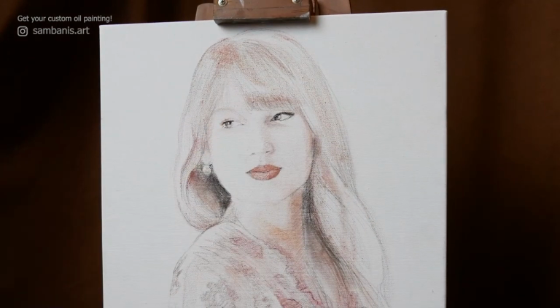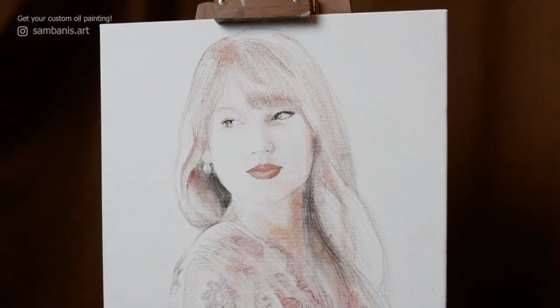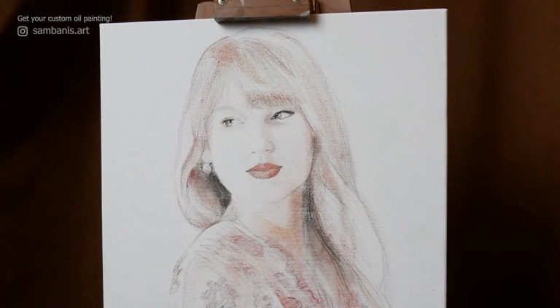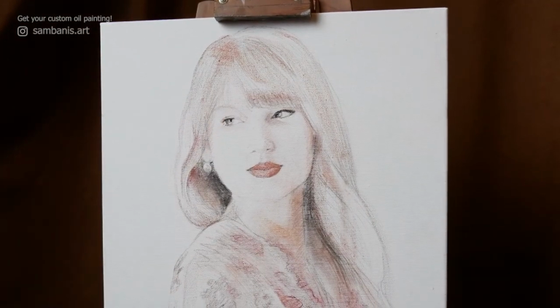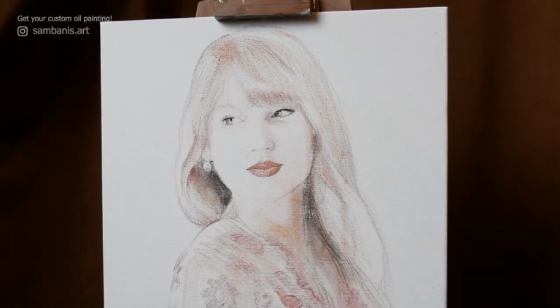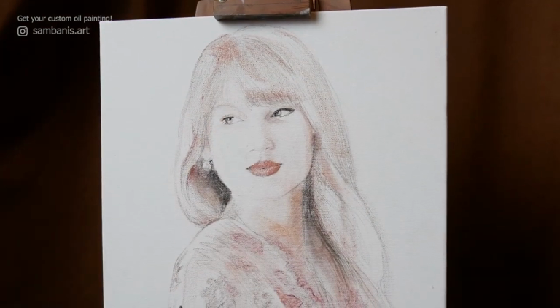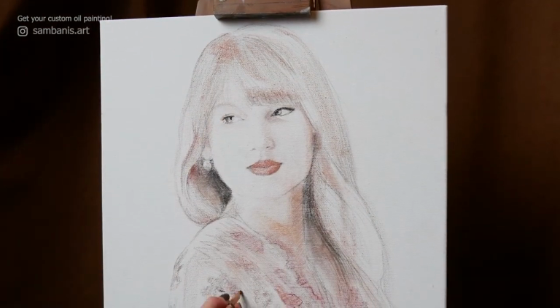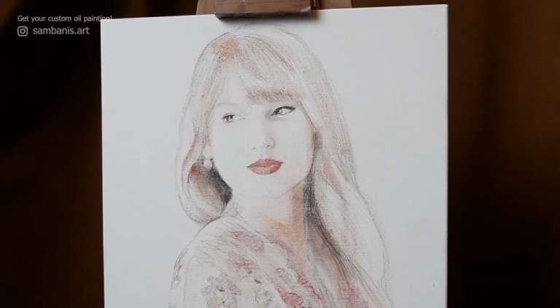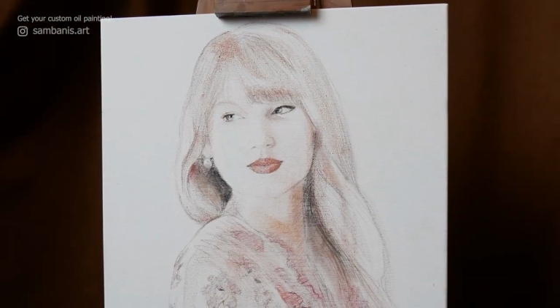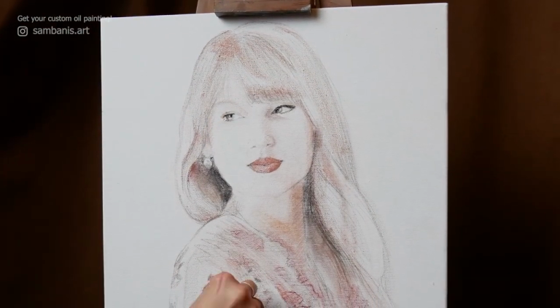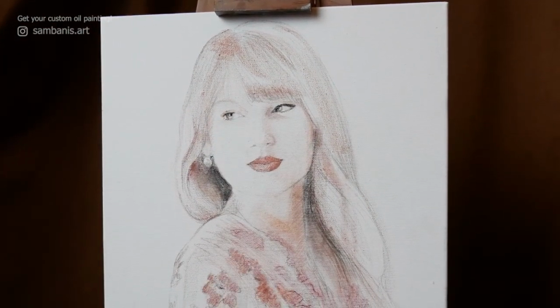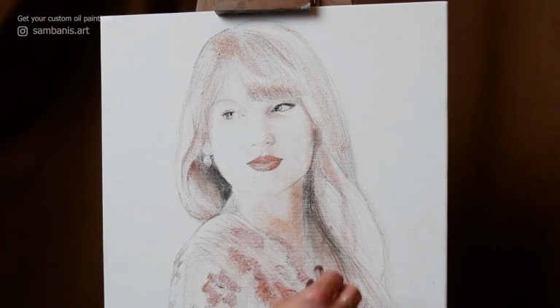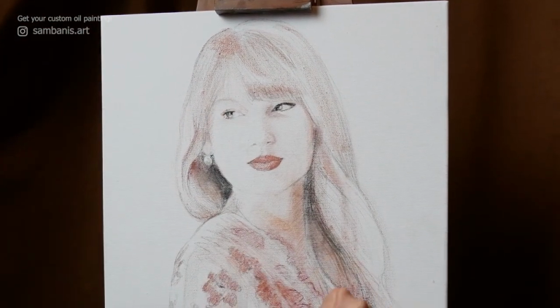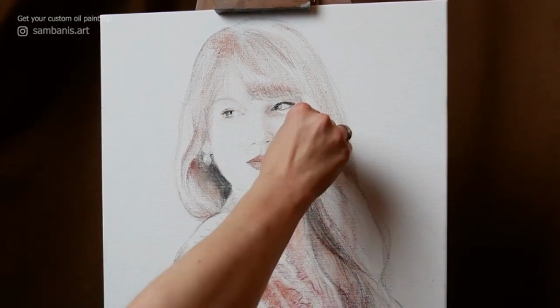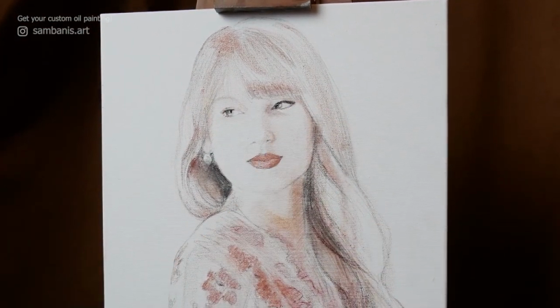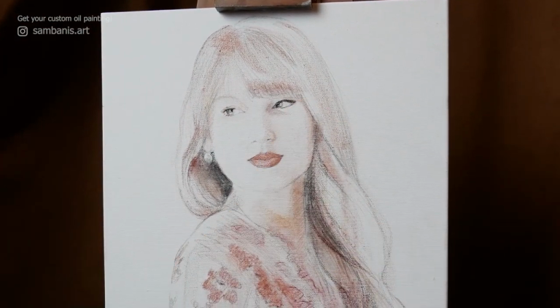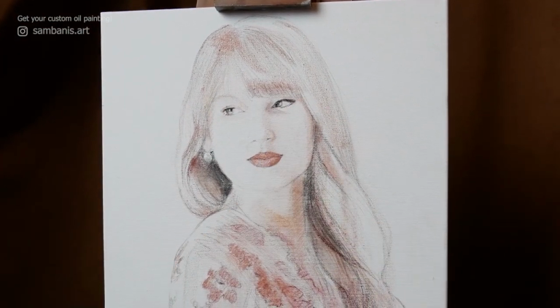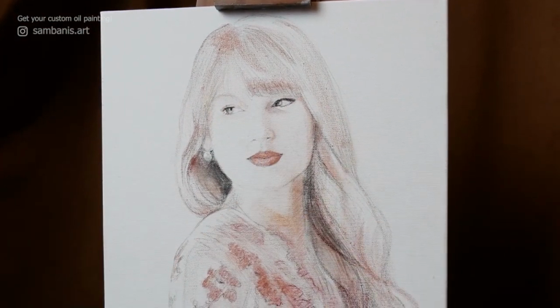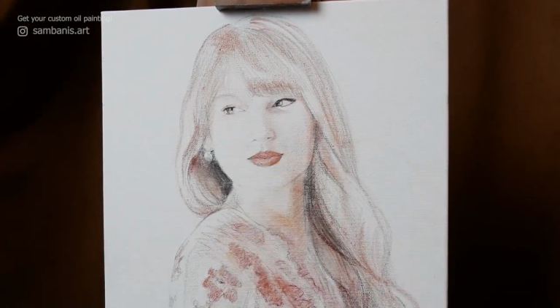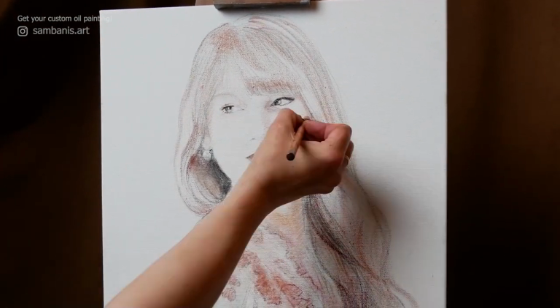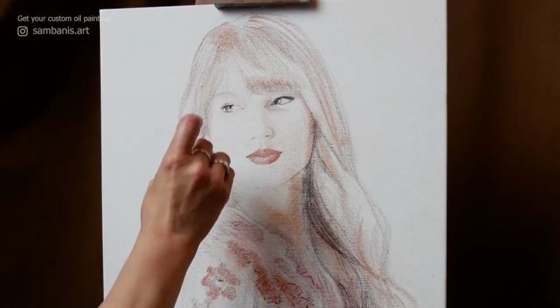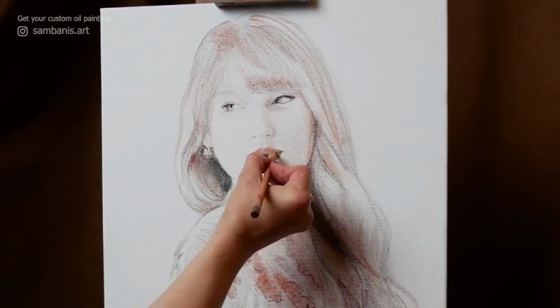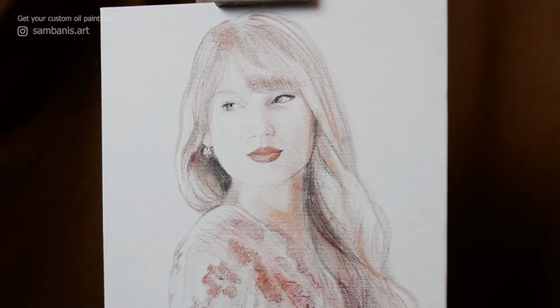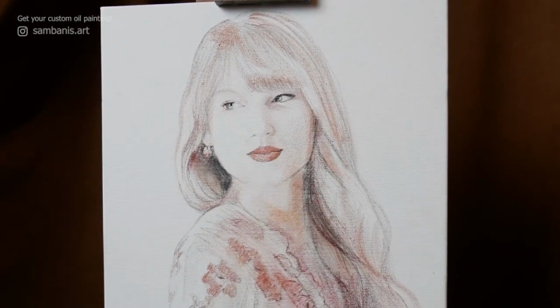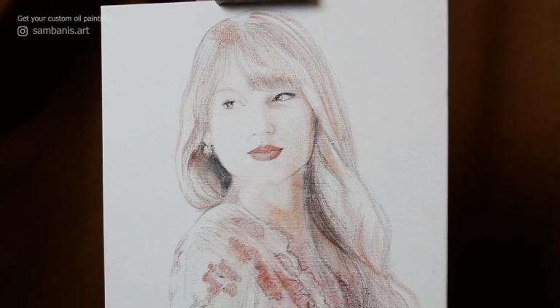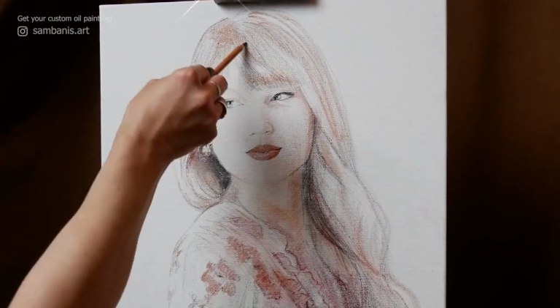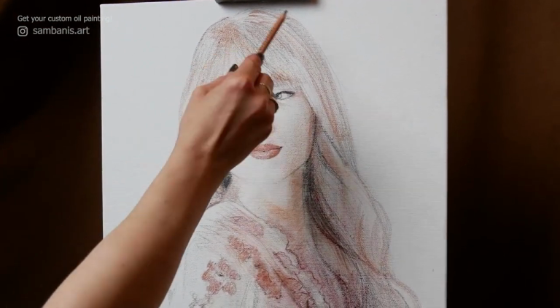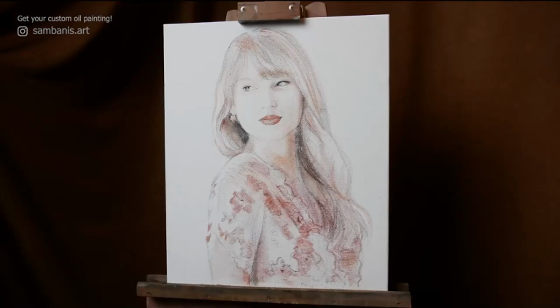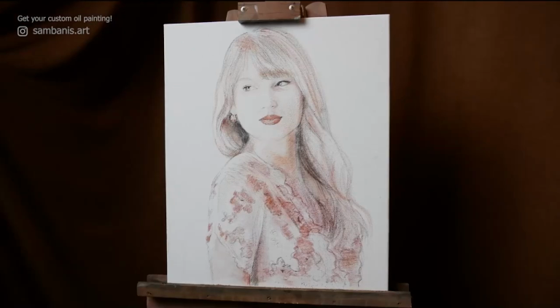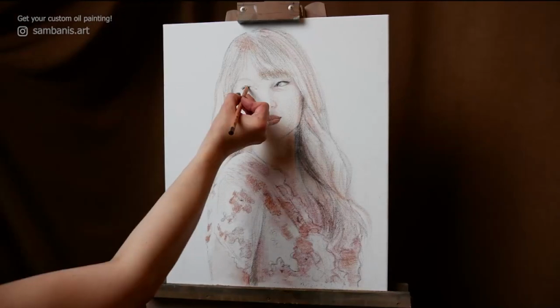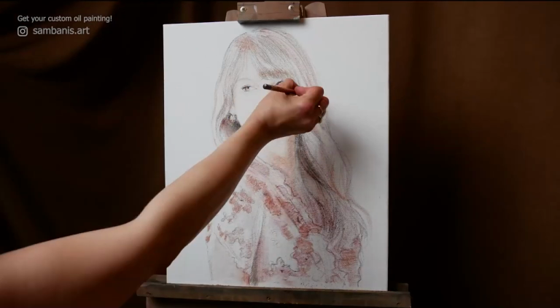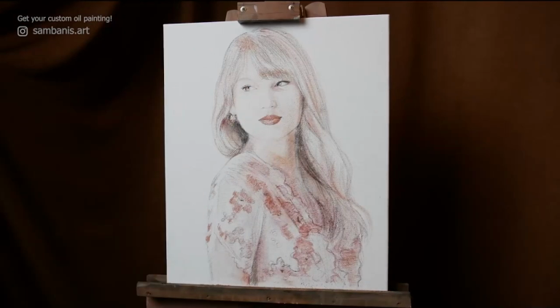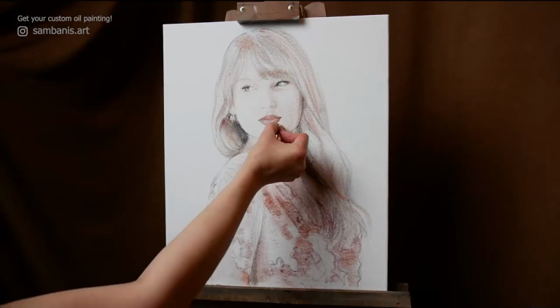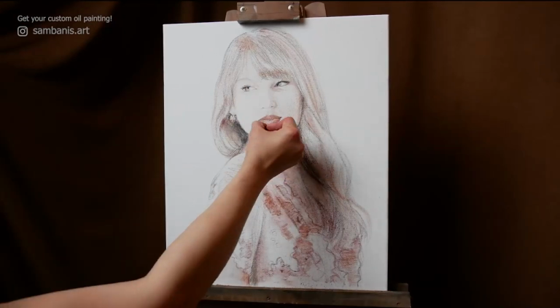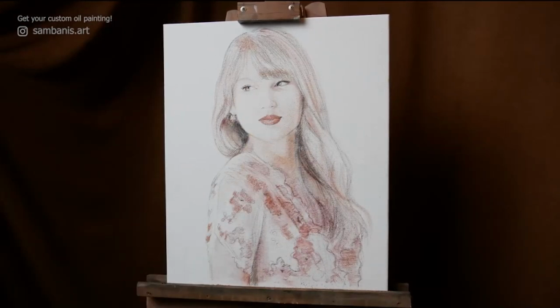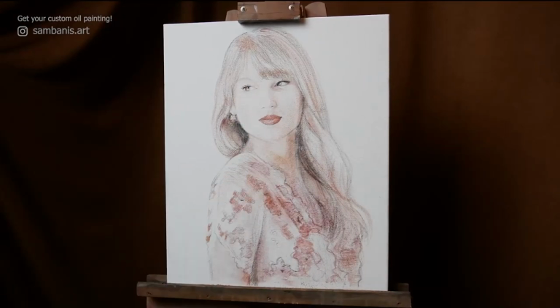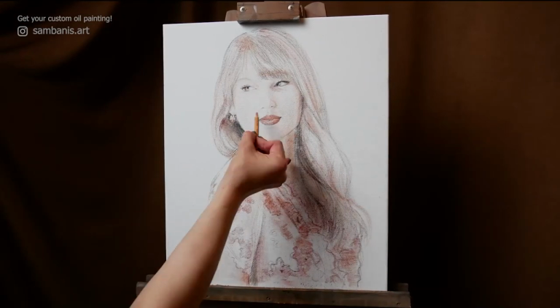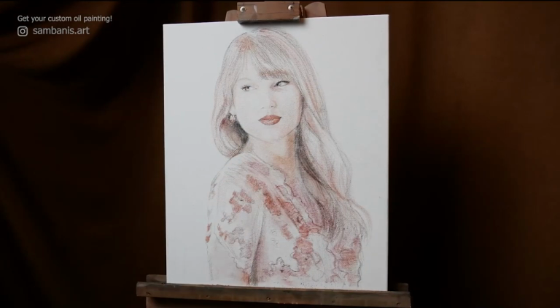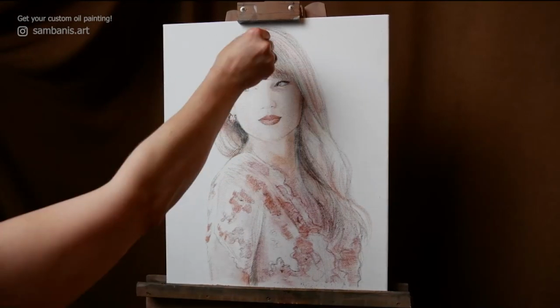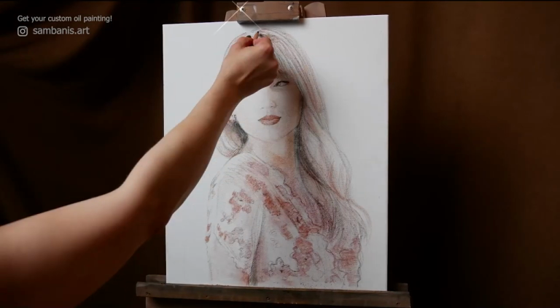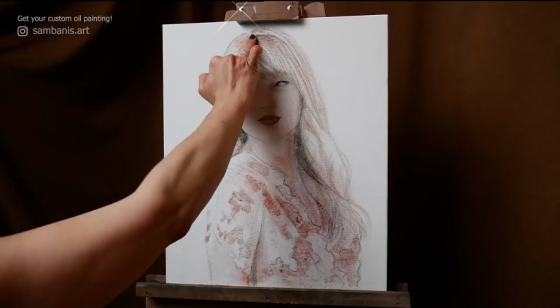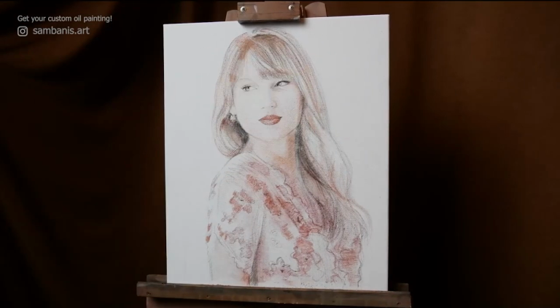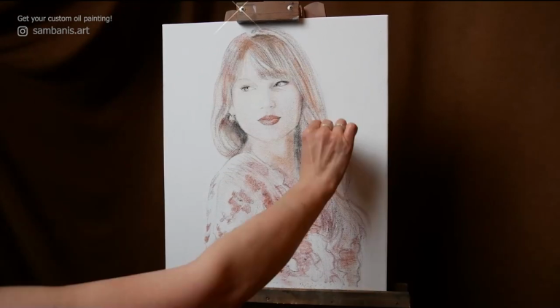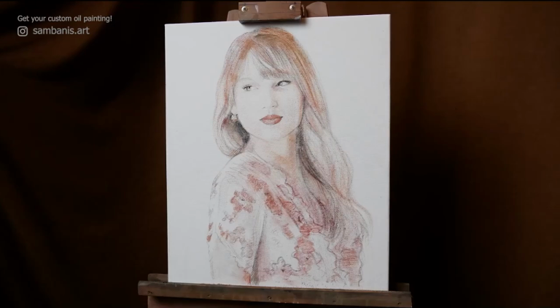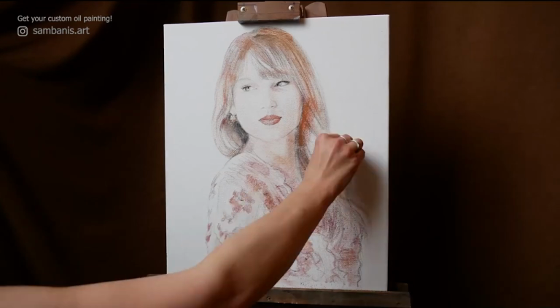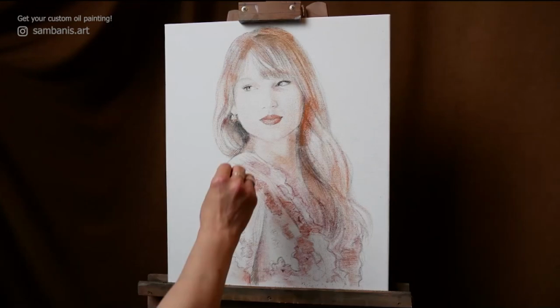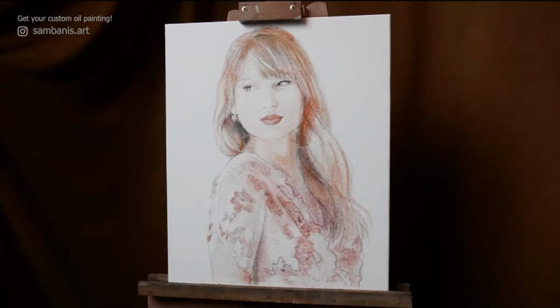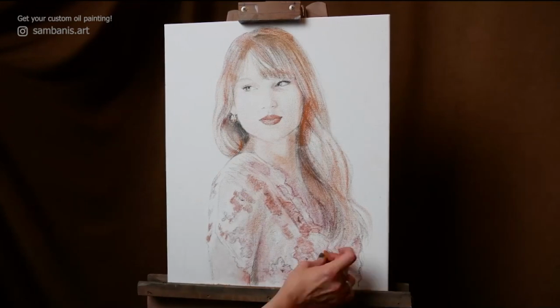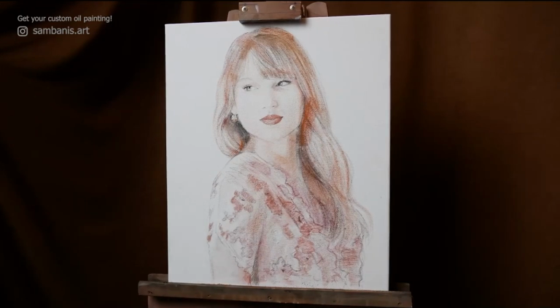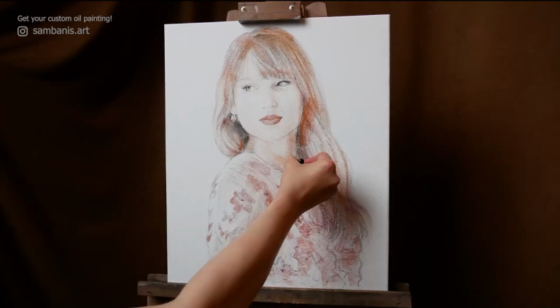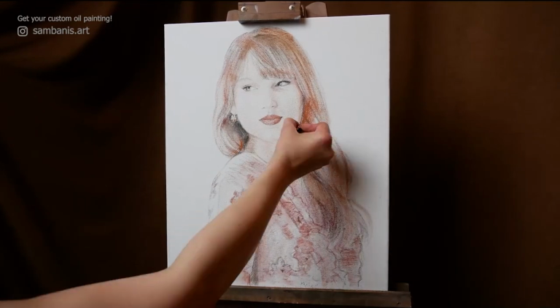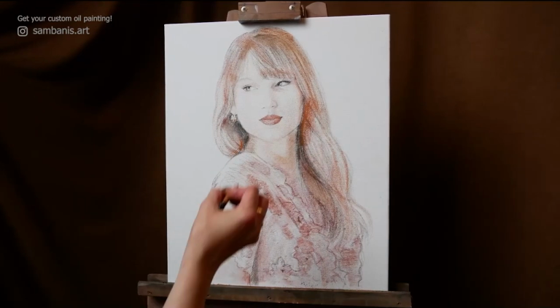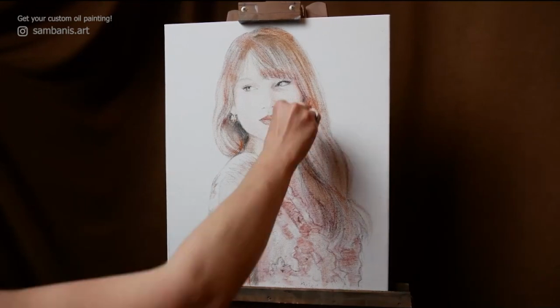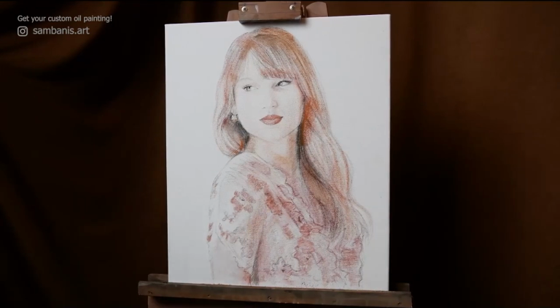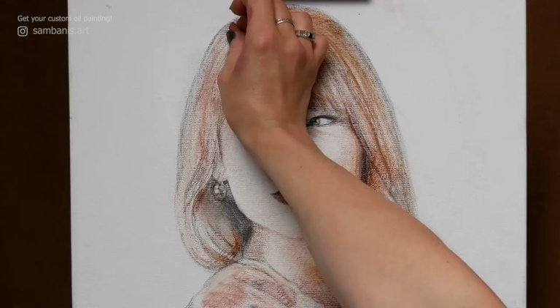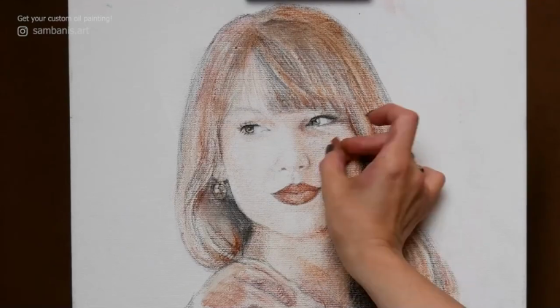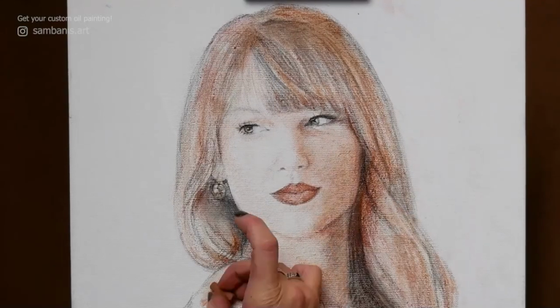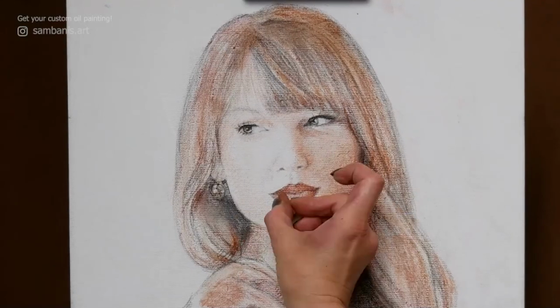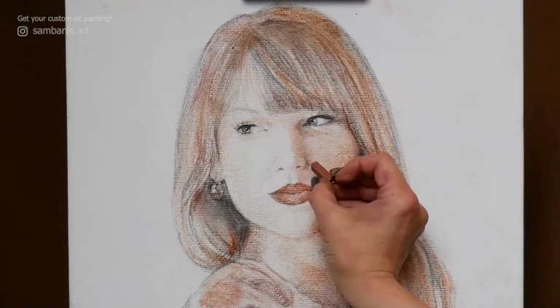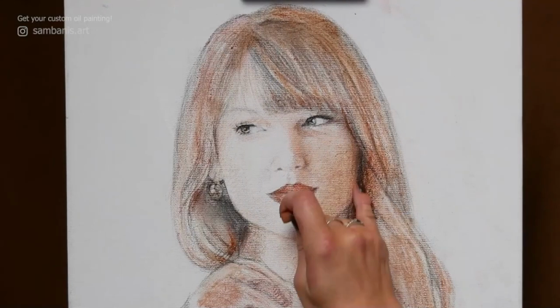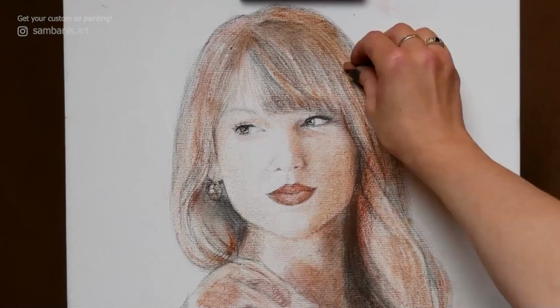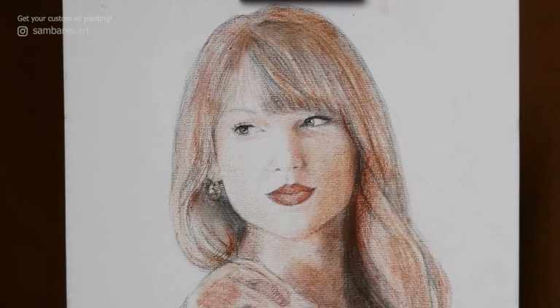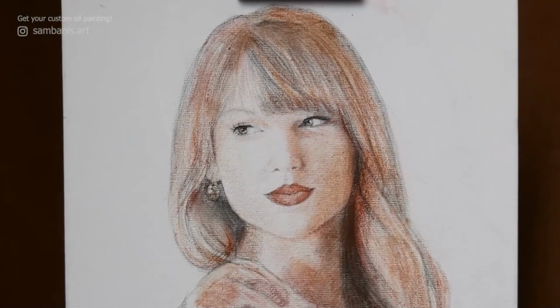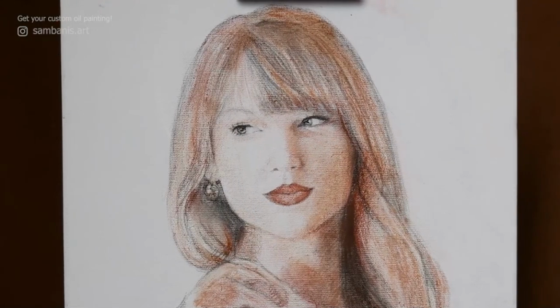For oil painting, I use a canvas, oil paints, brushes, palette knives, and soft materials.